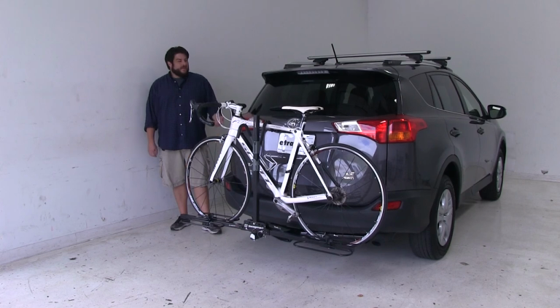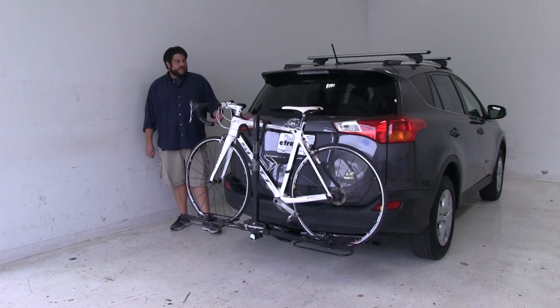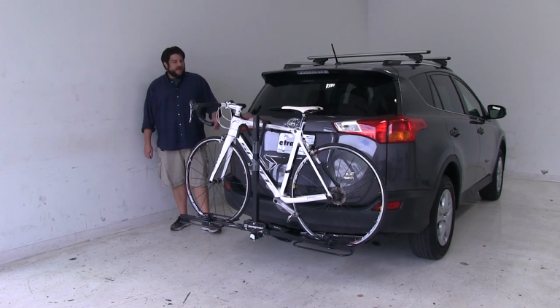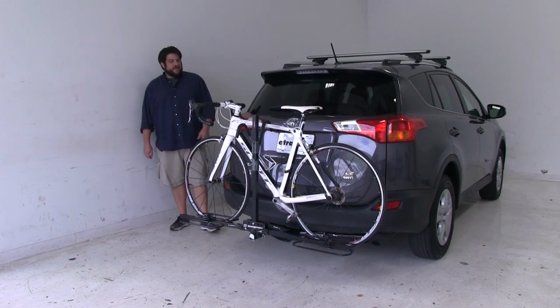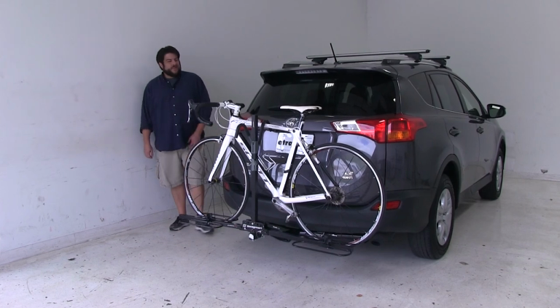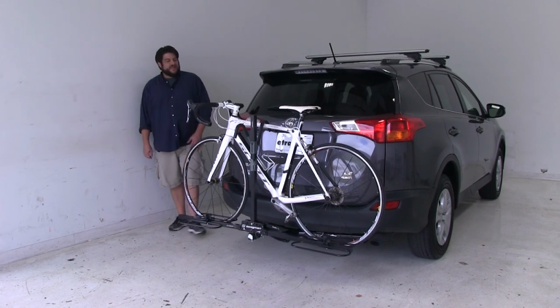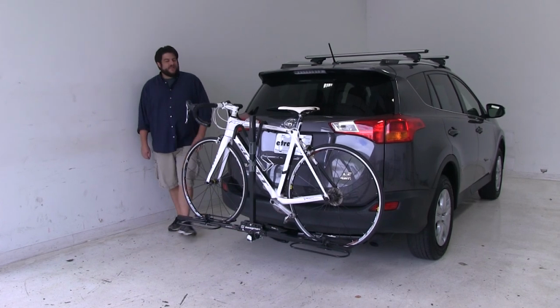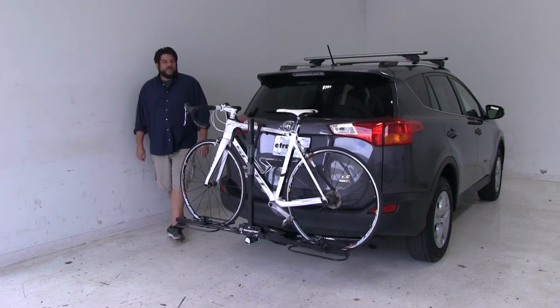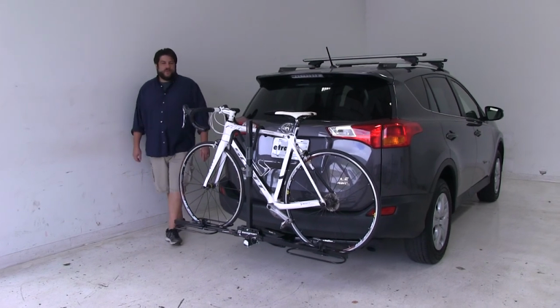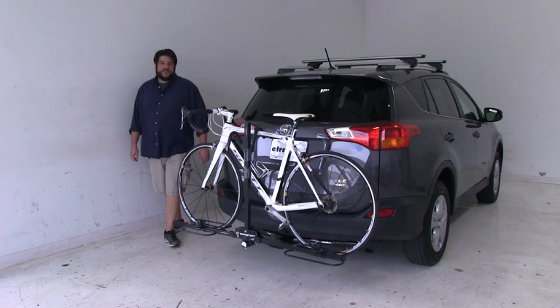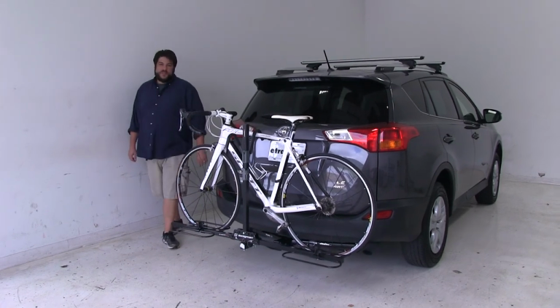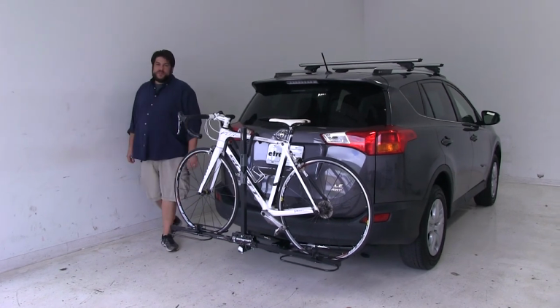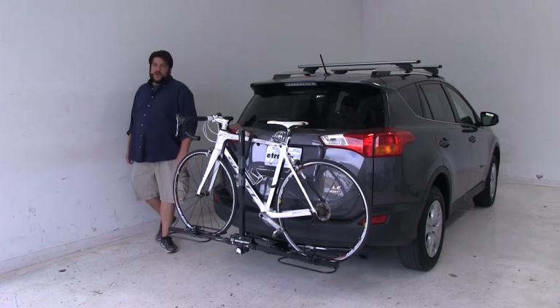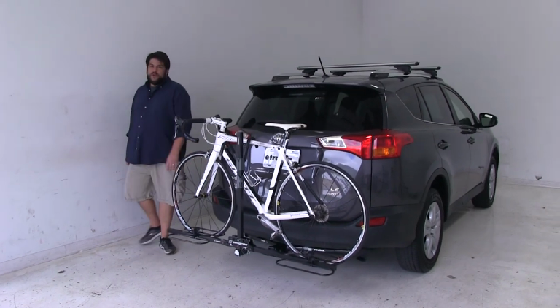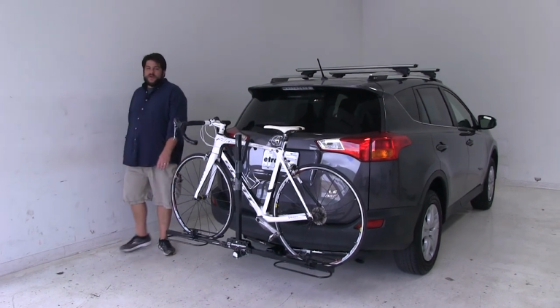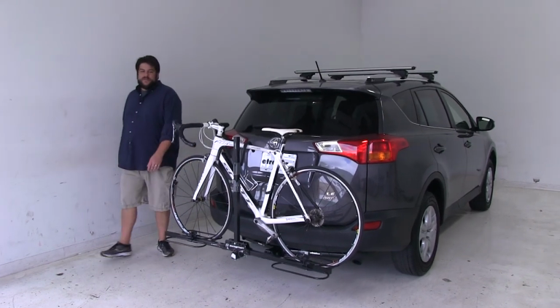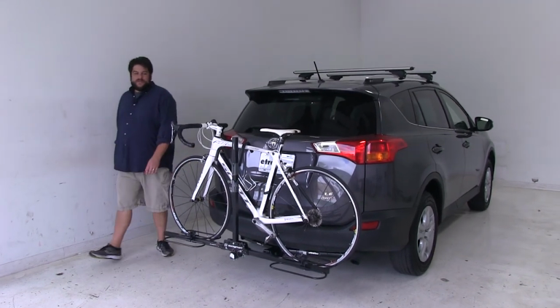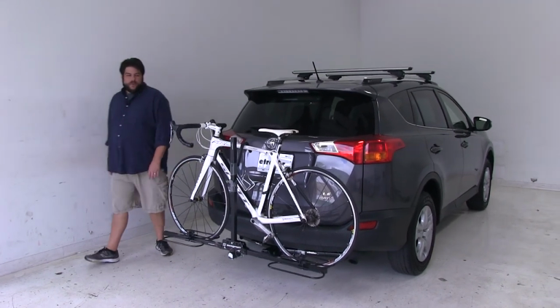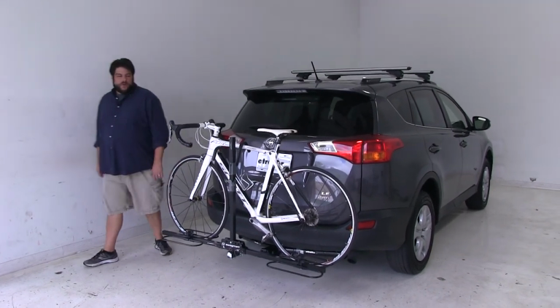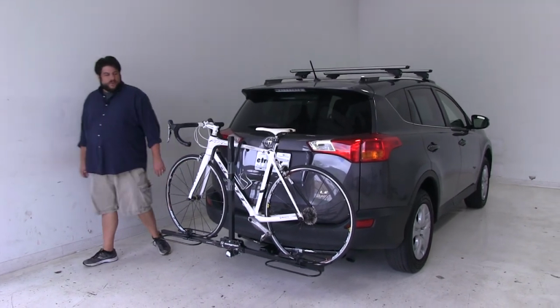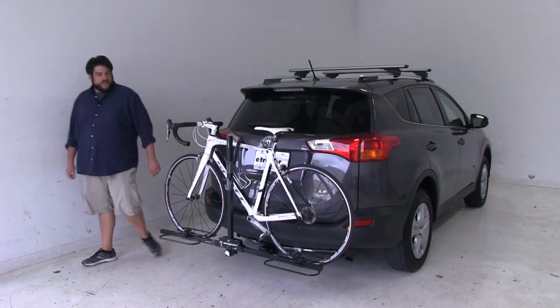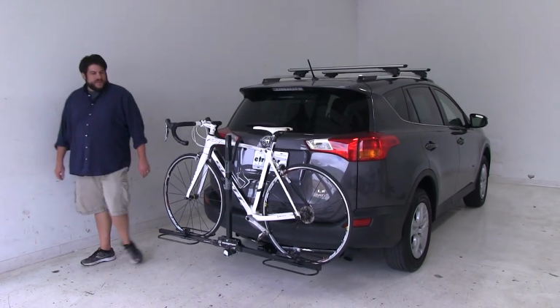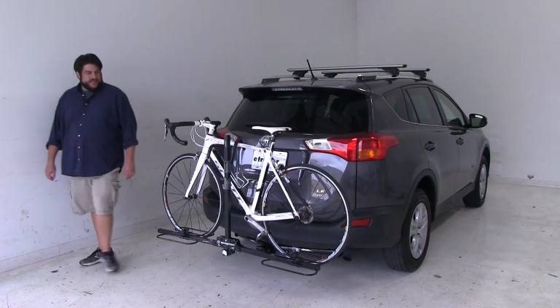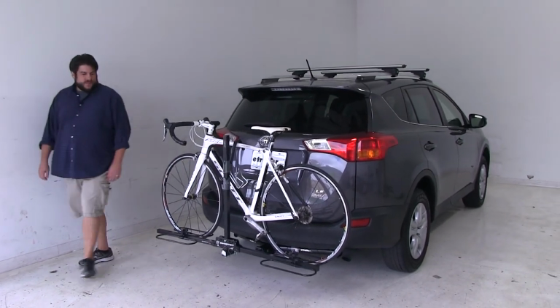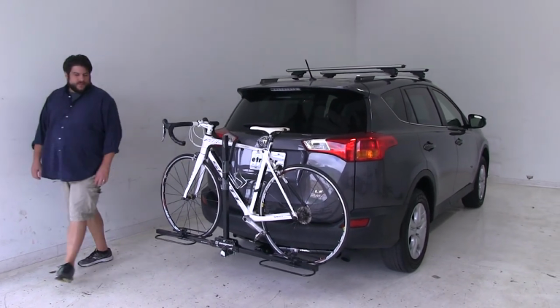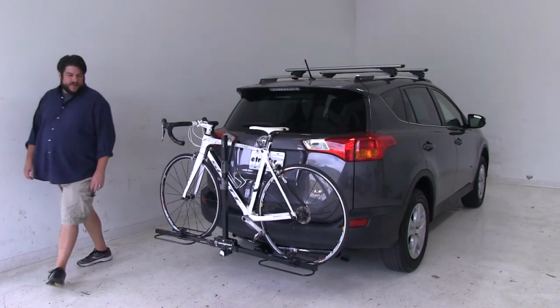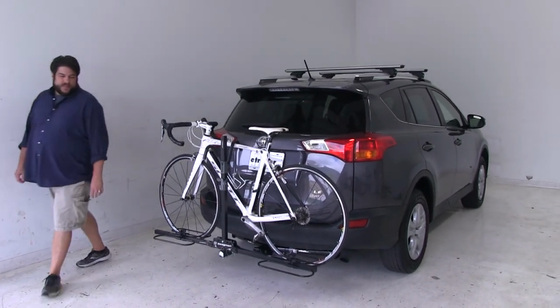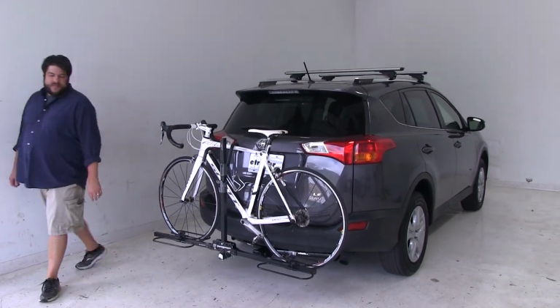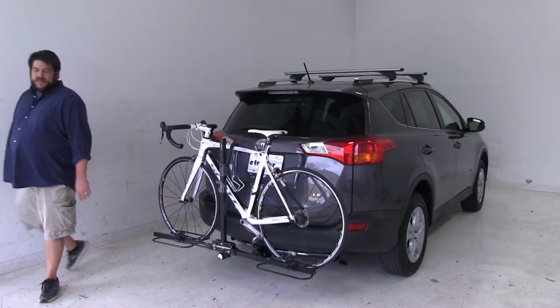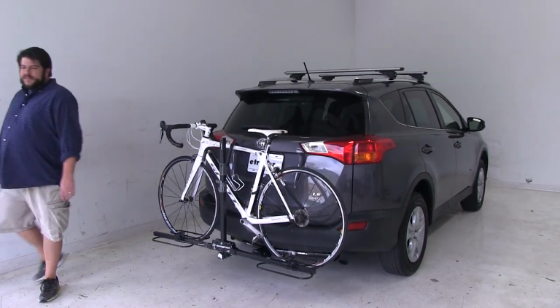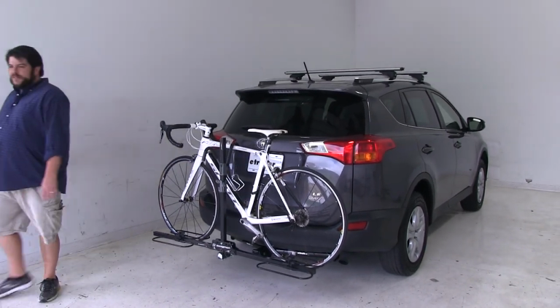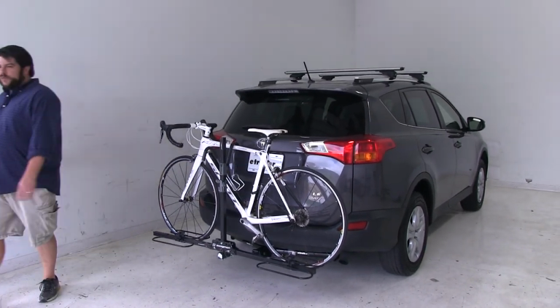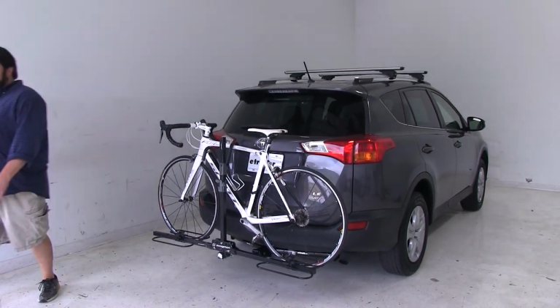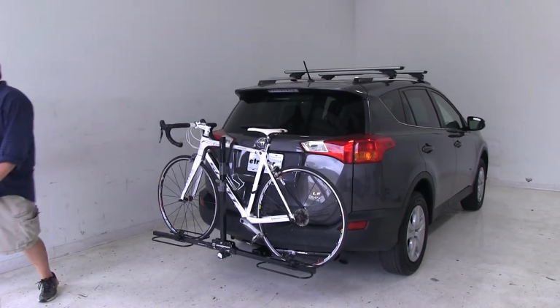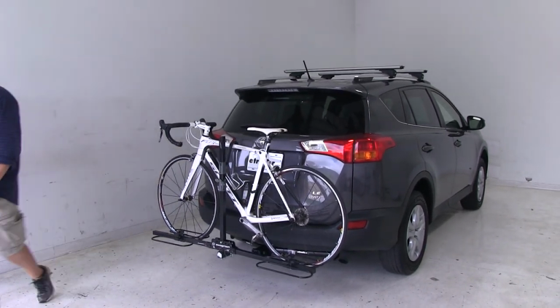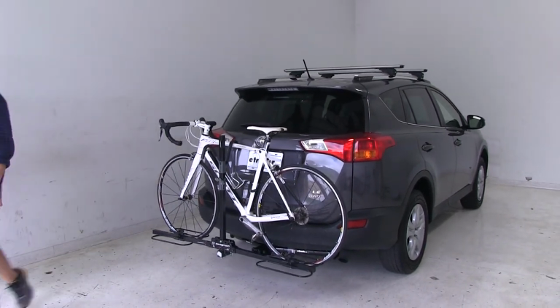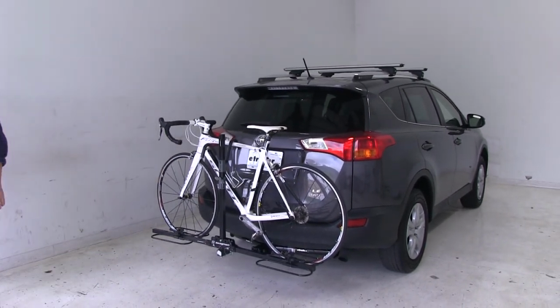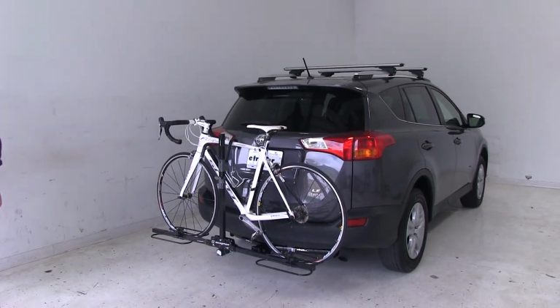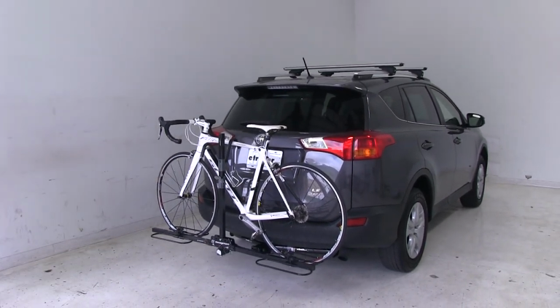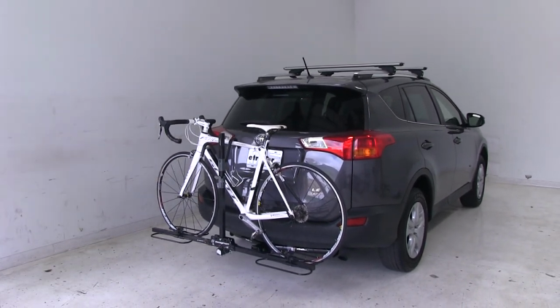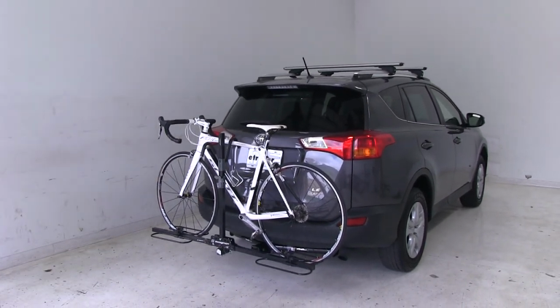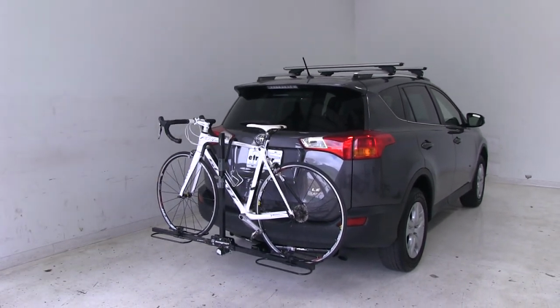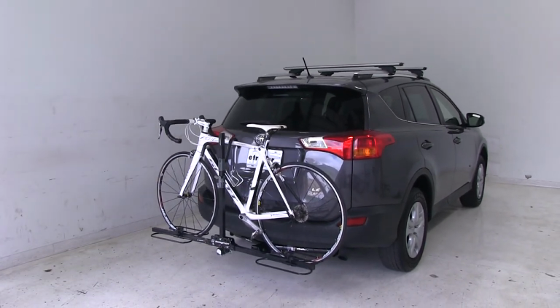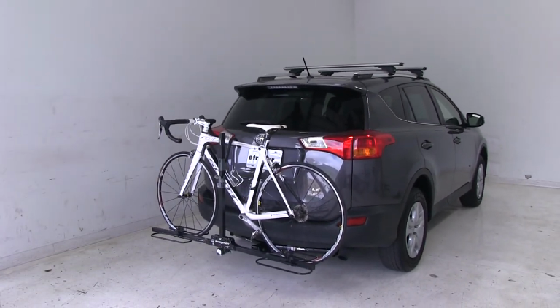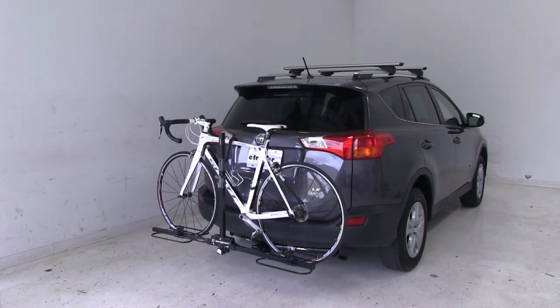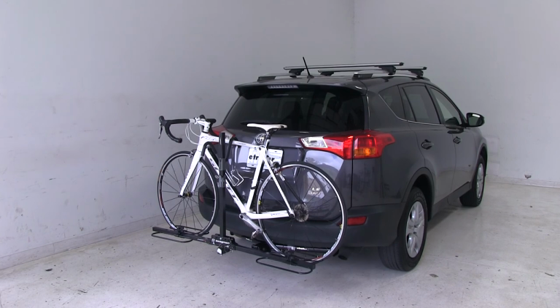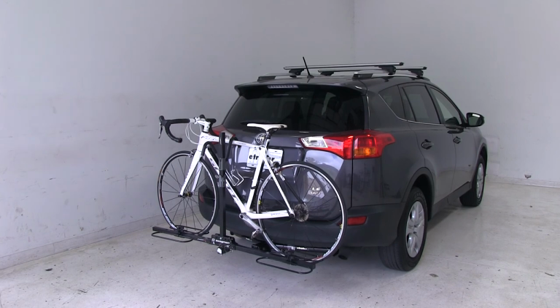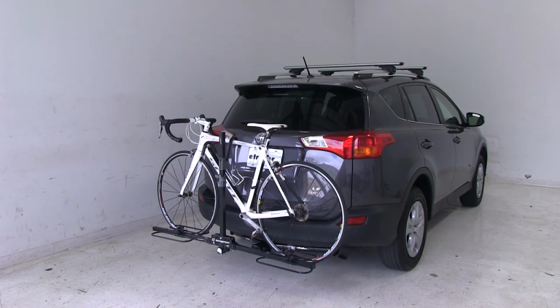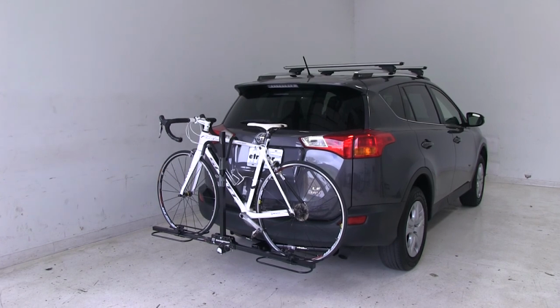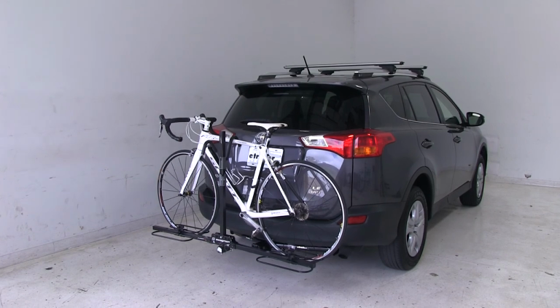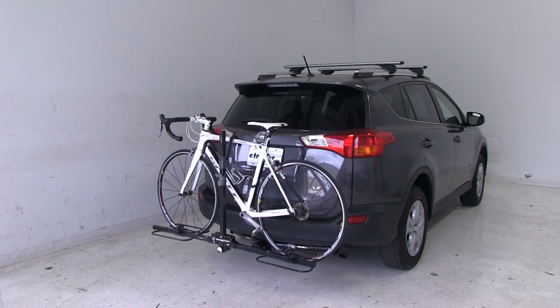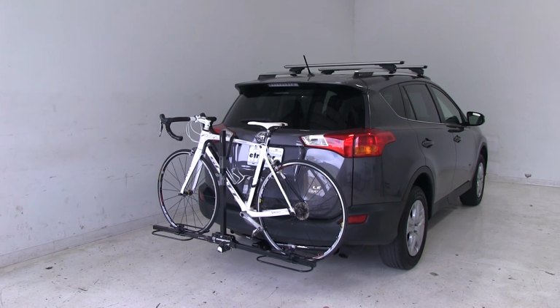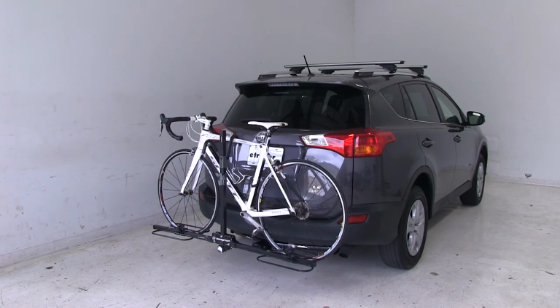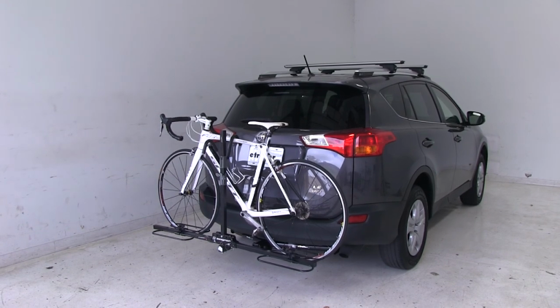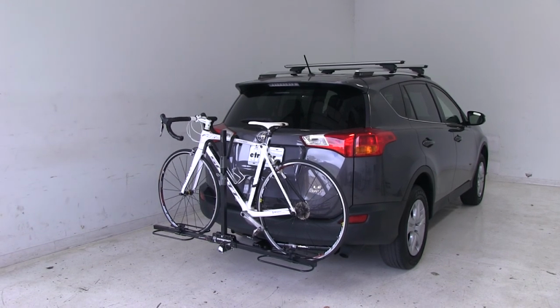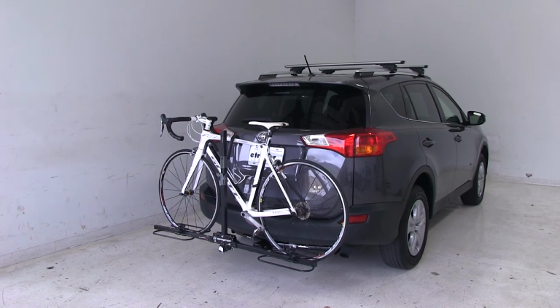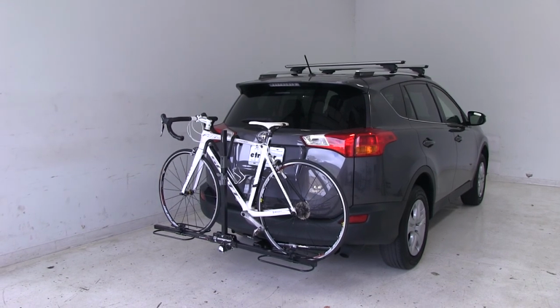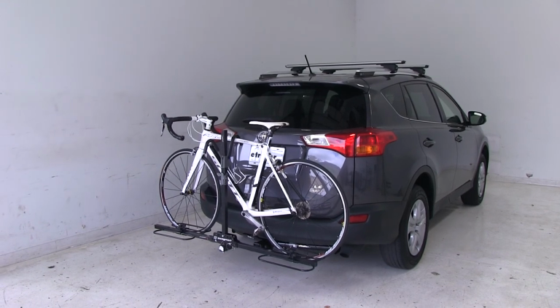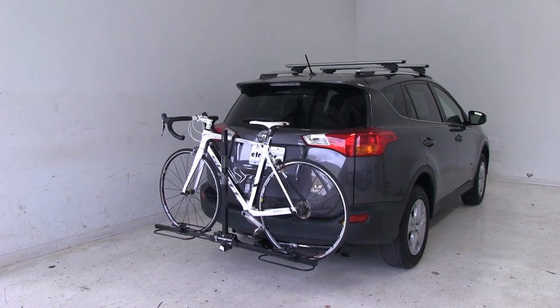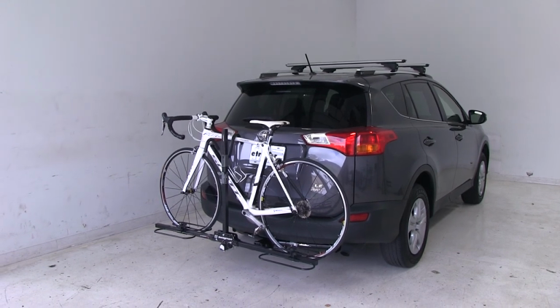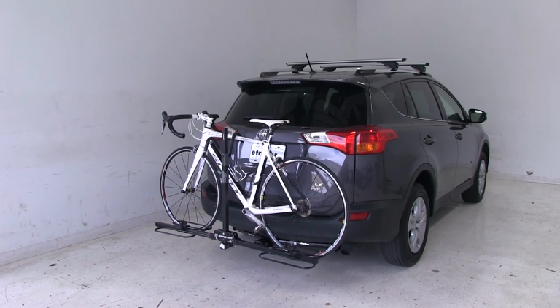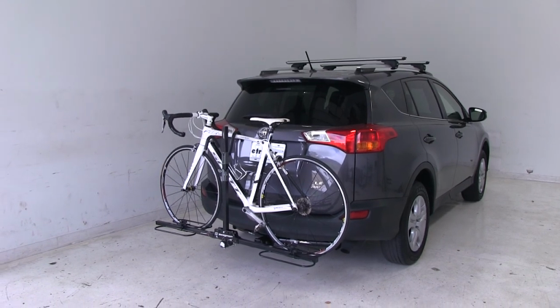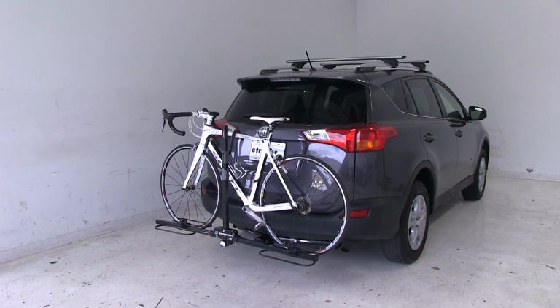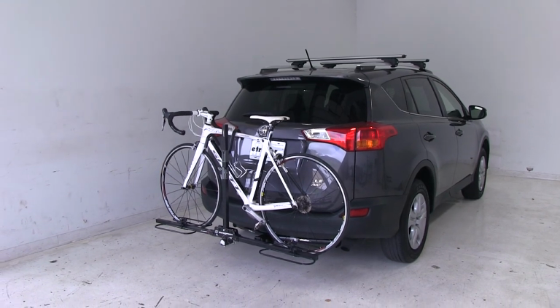Today in our 2014 Toyota RAV4, we're going to be test fitting the Swagman XC2 Bike Rack, part number S64650.